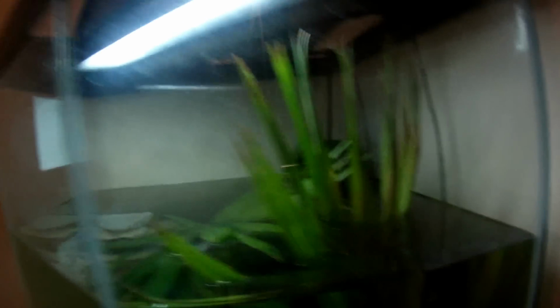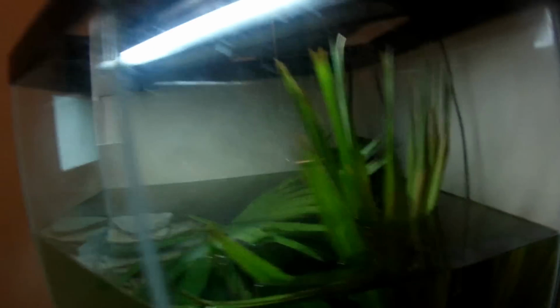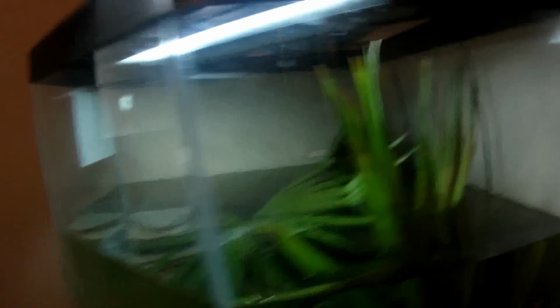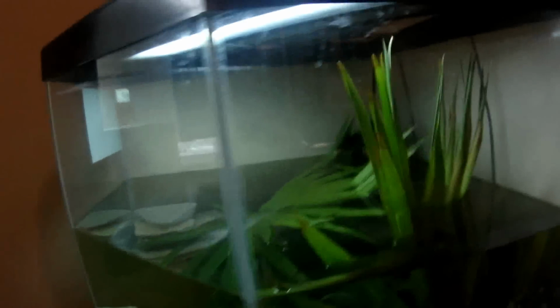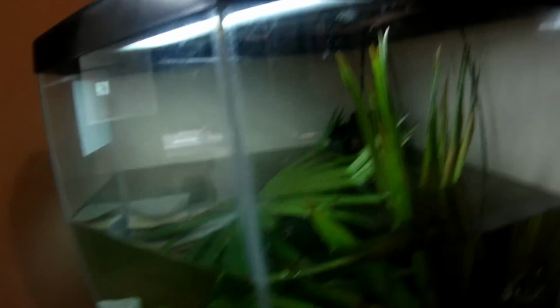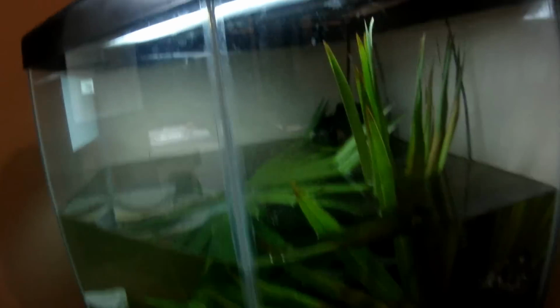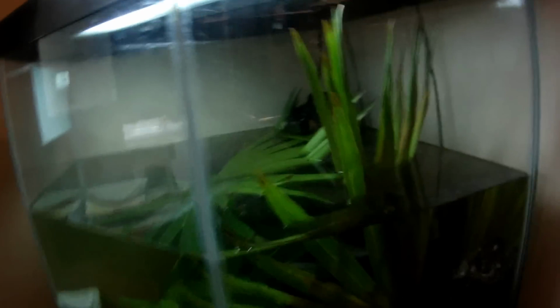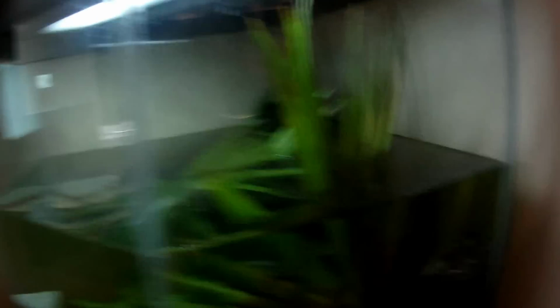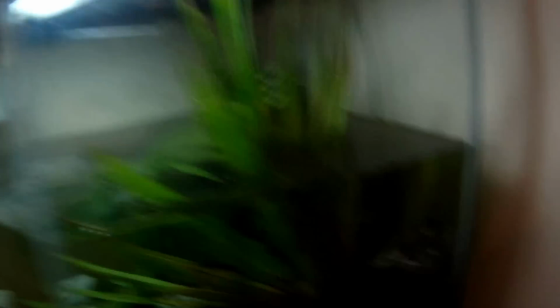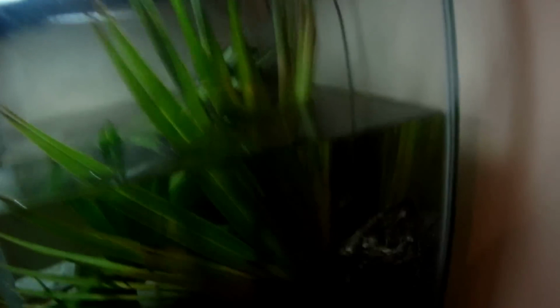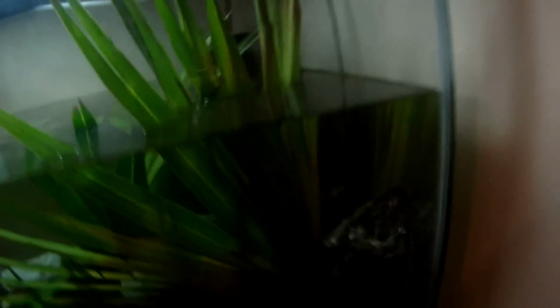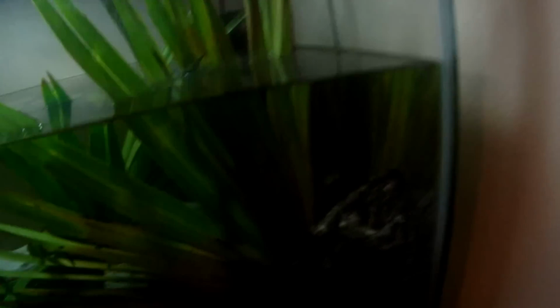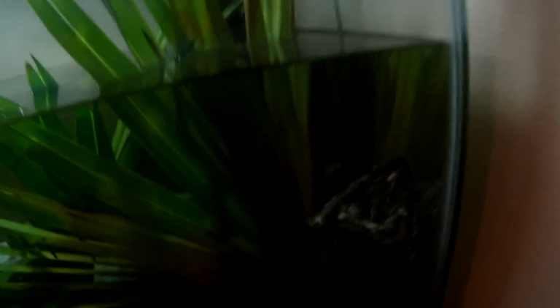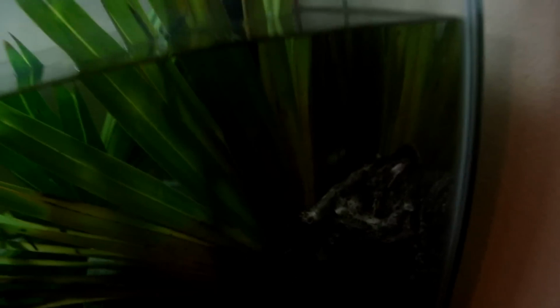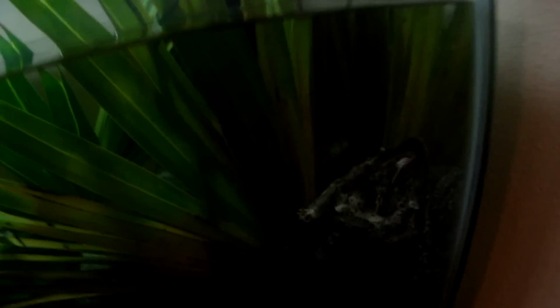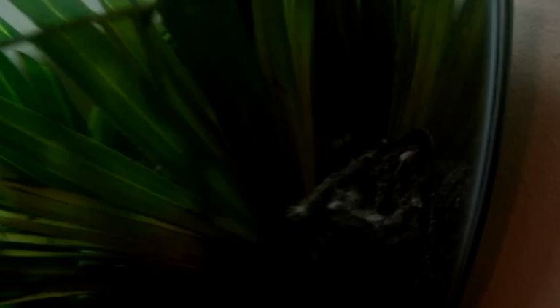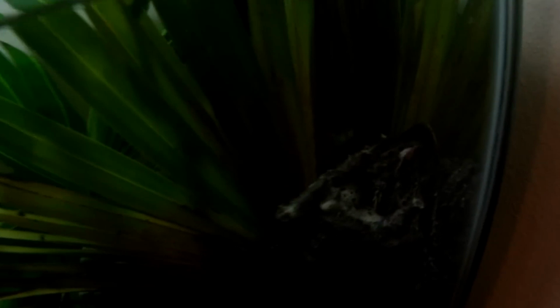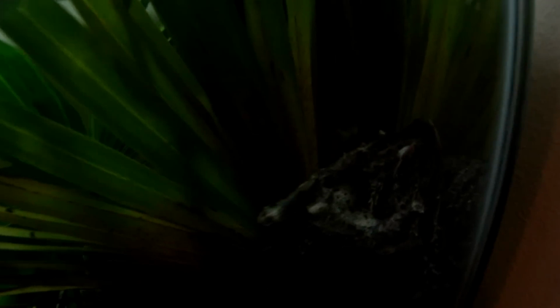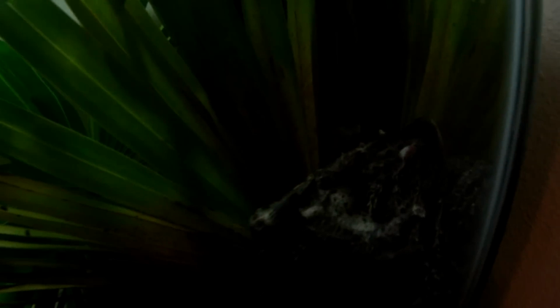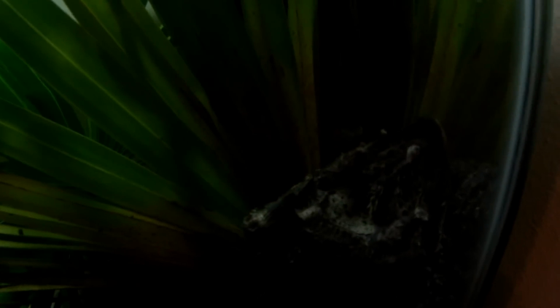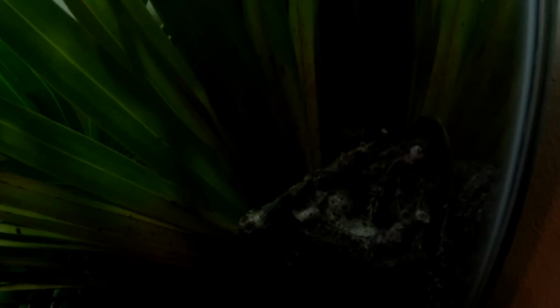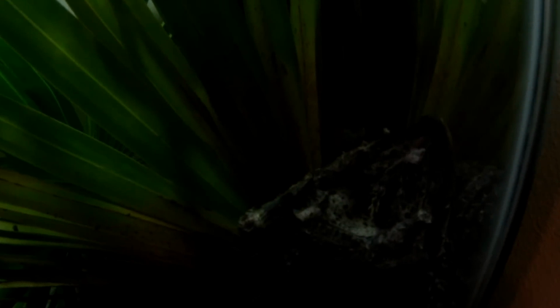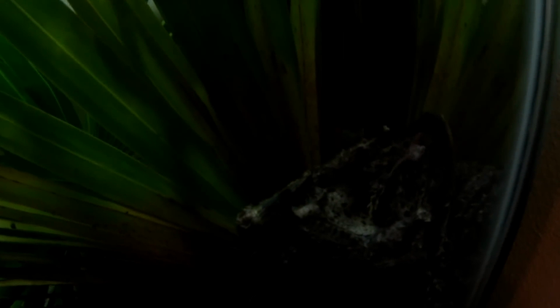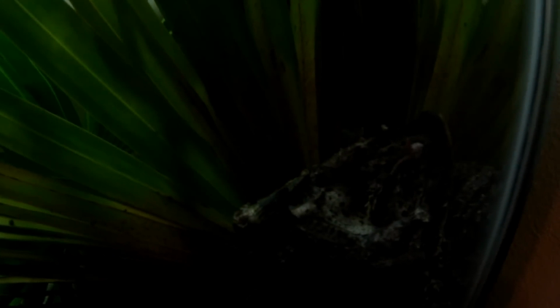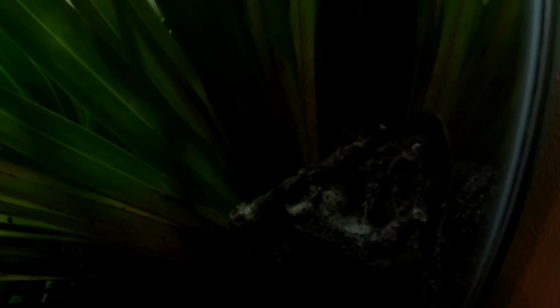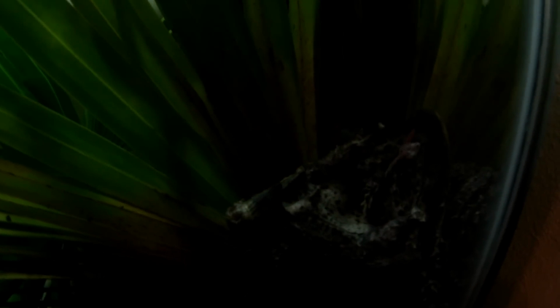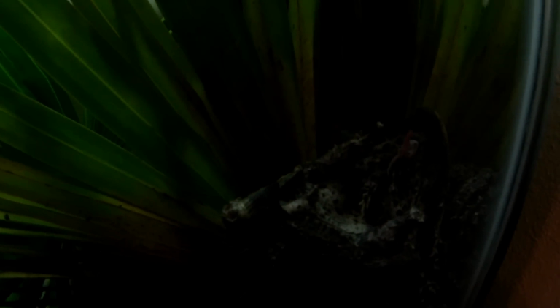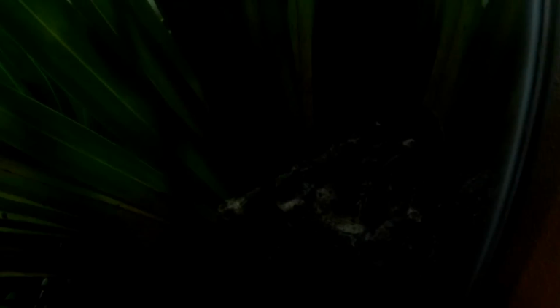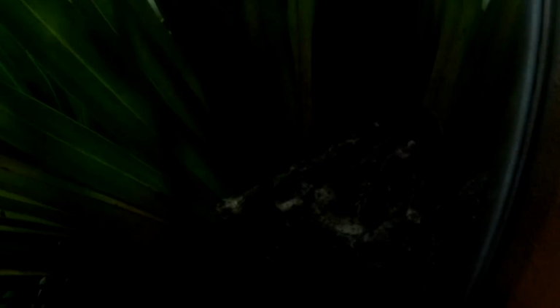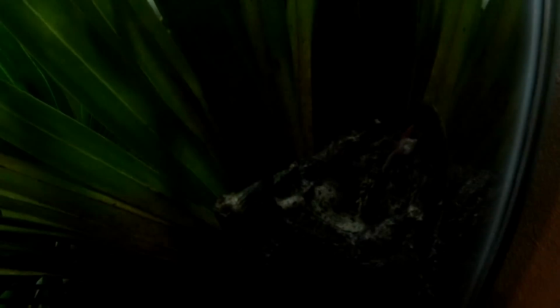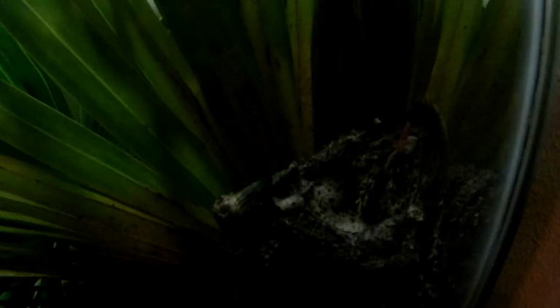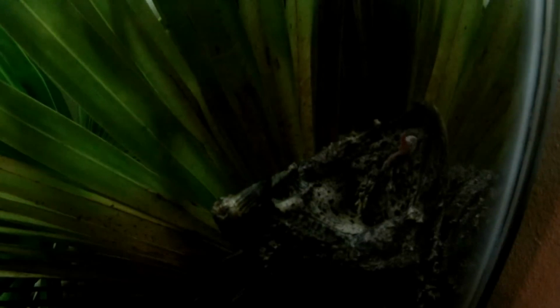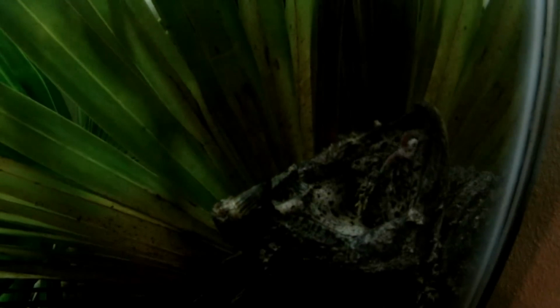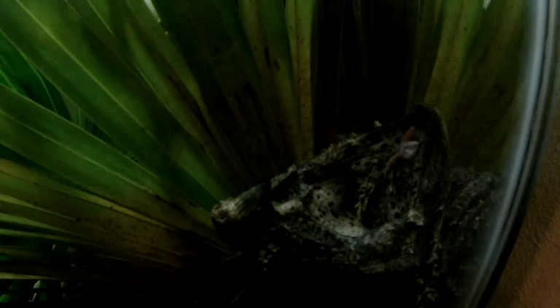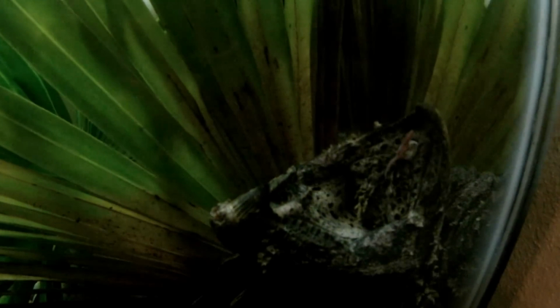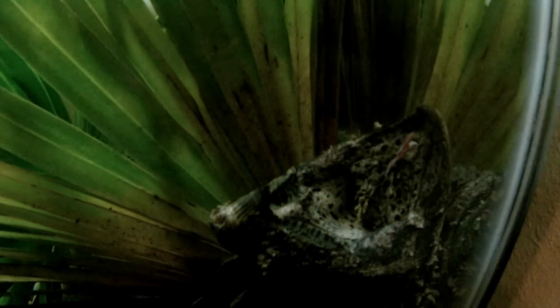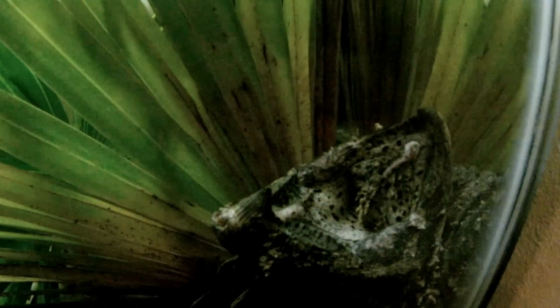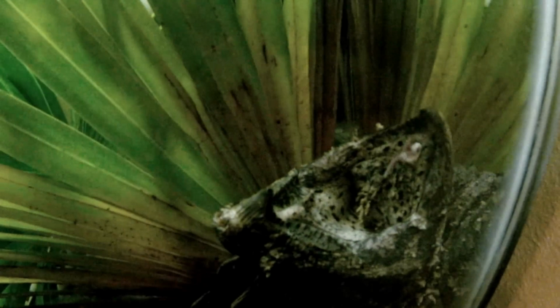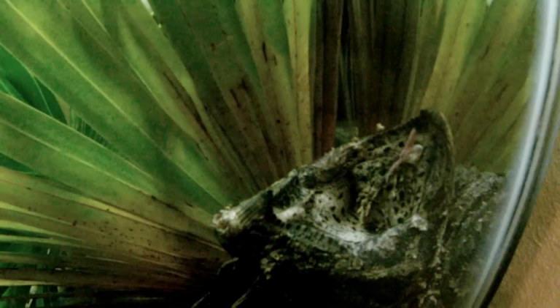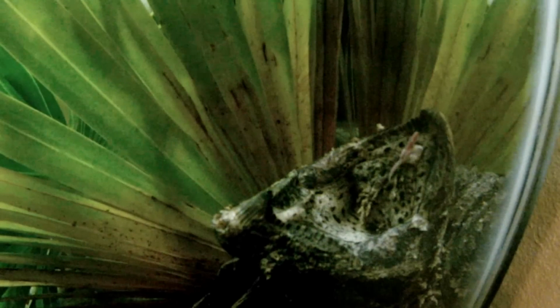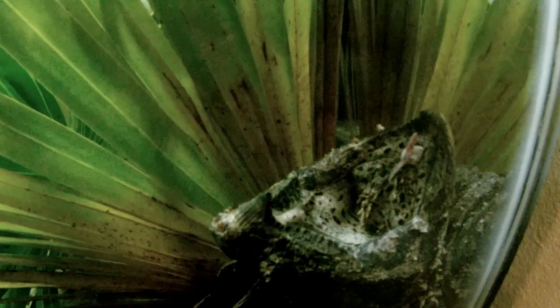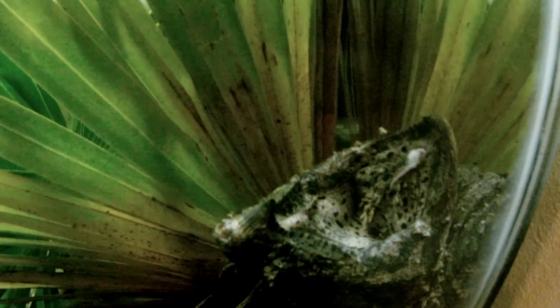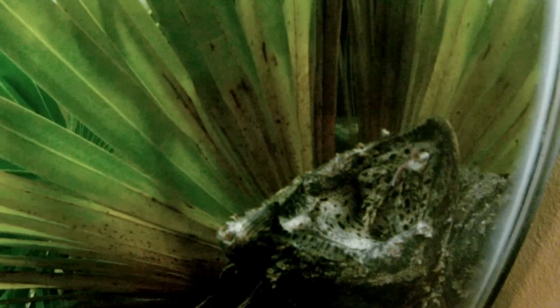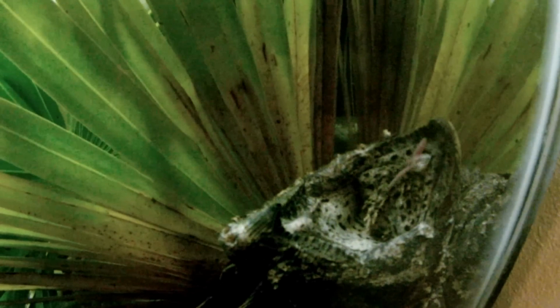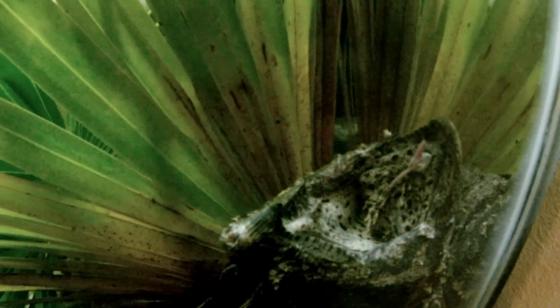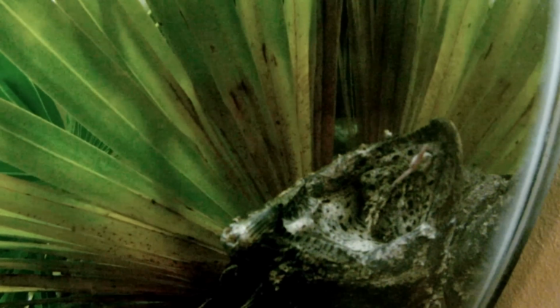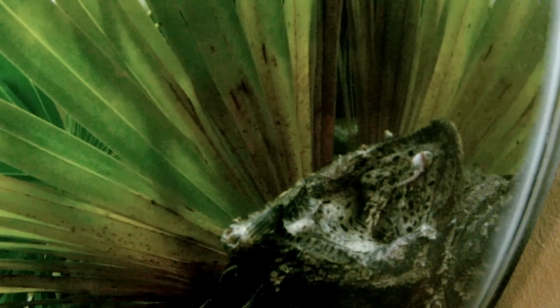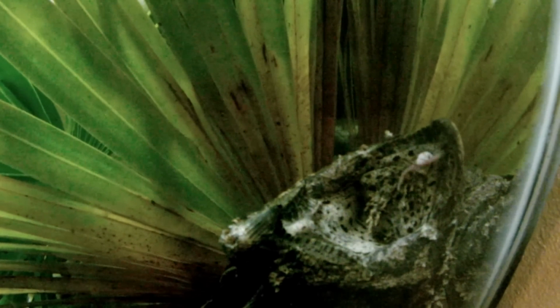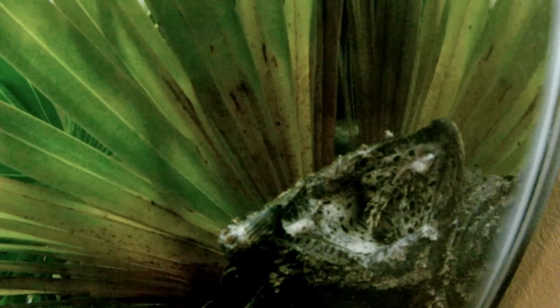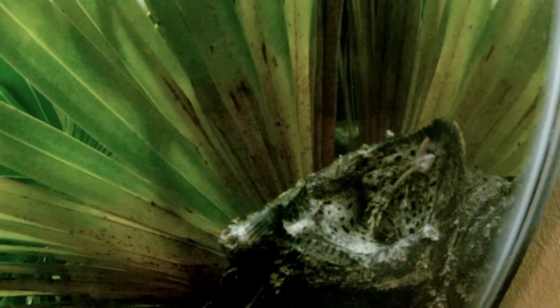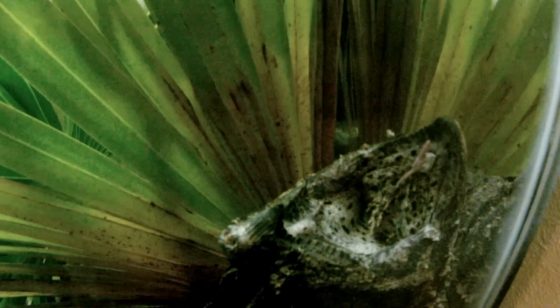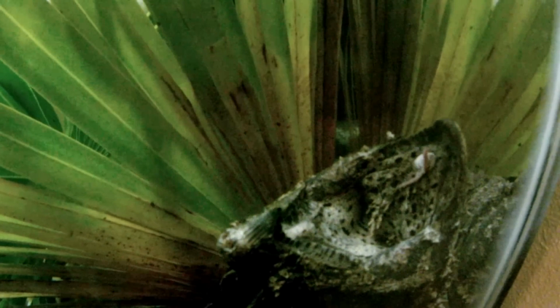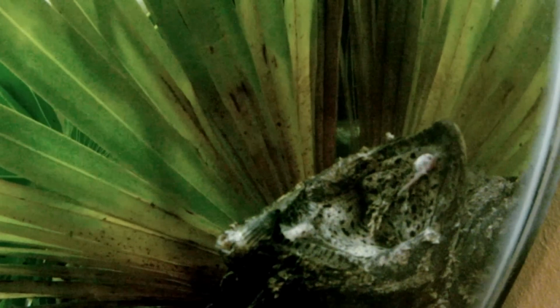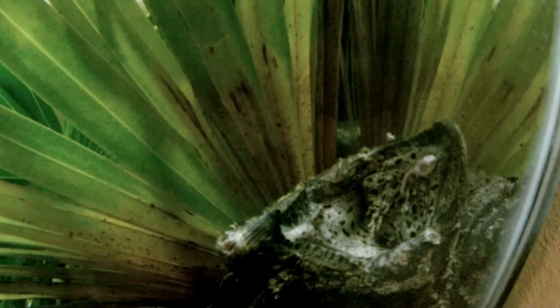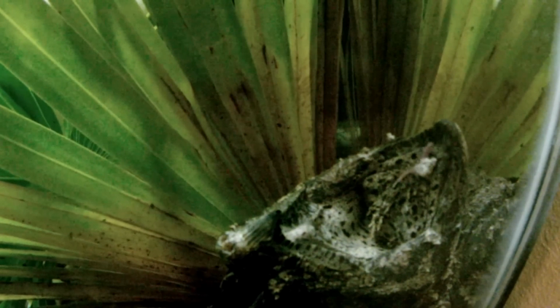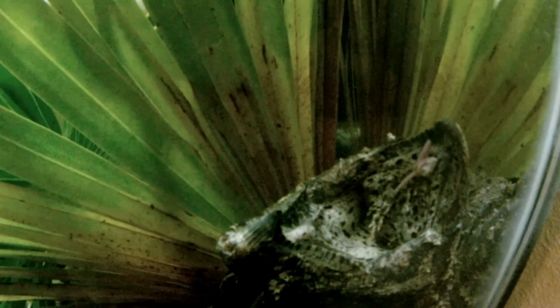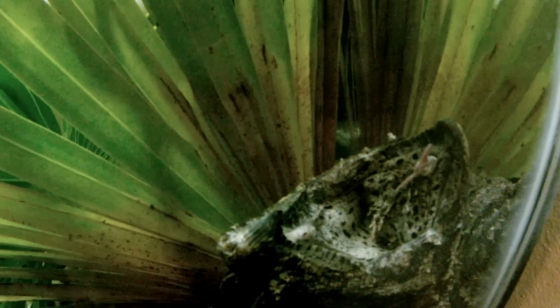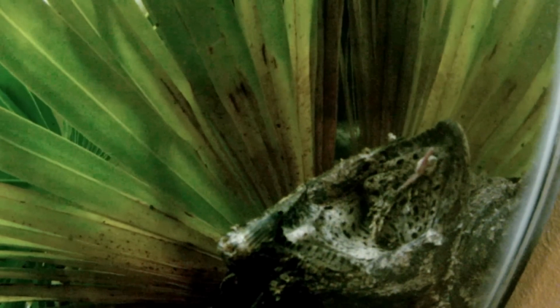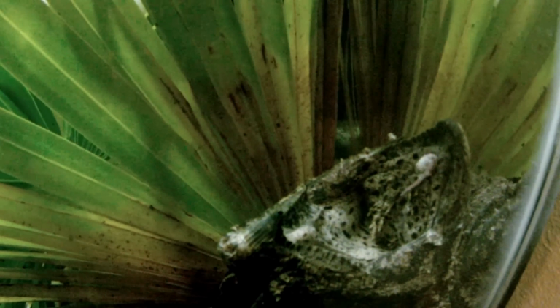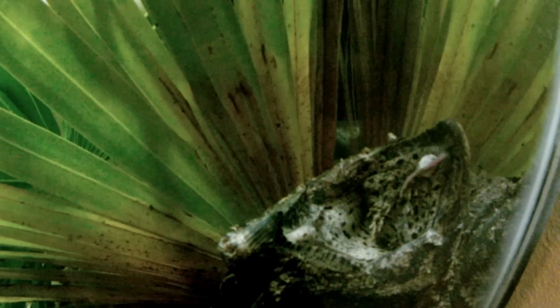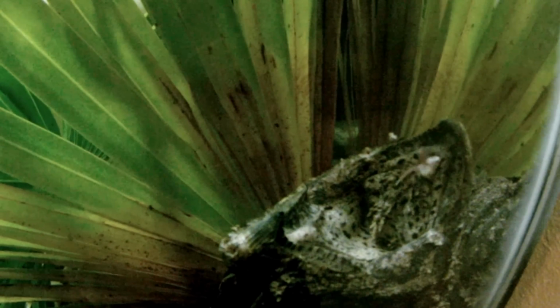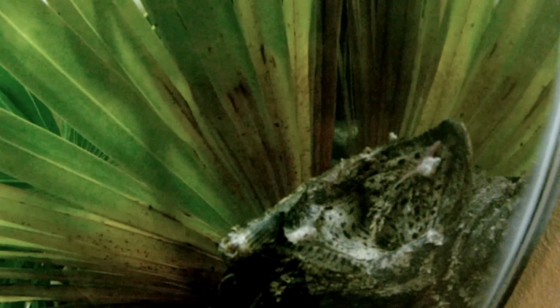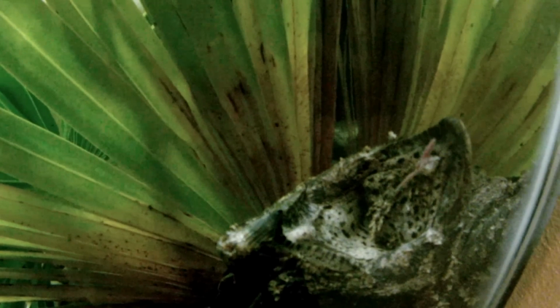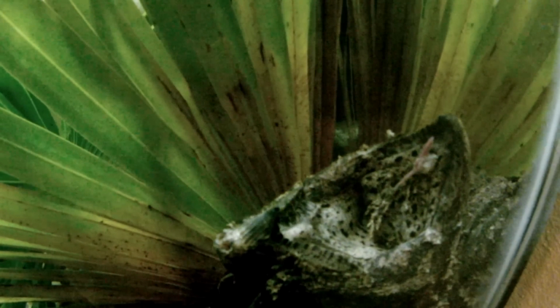Look at that color. I want to see the weather.